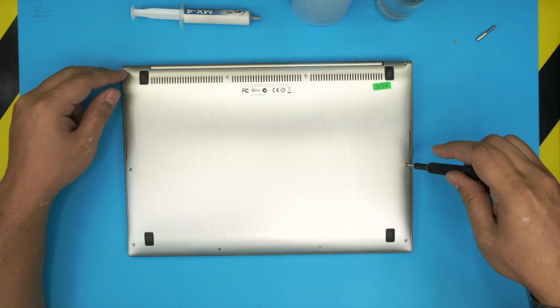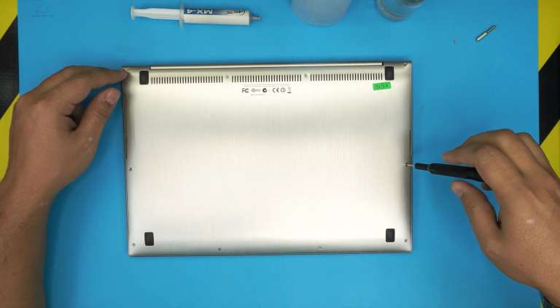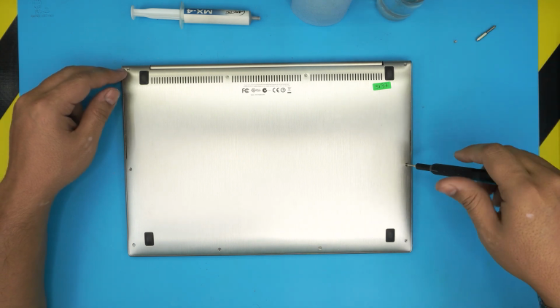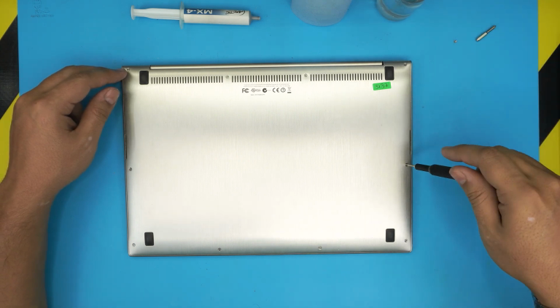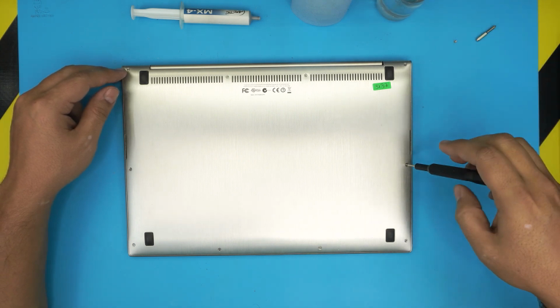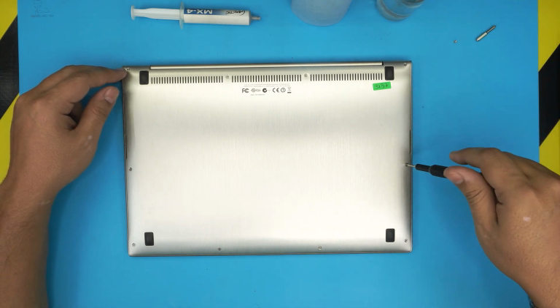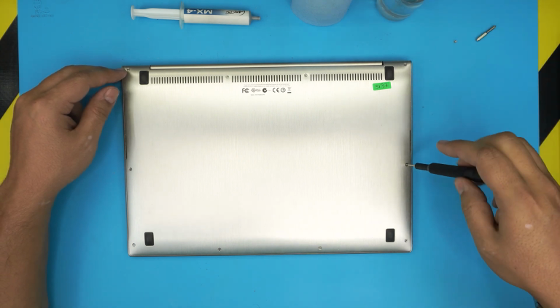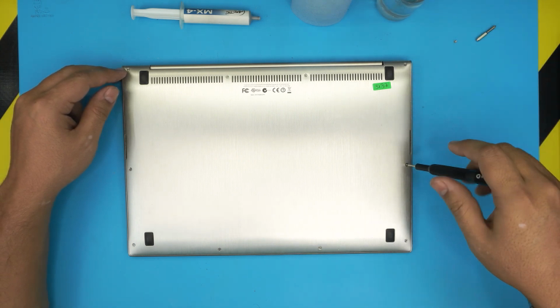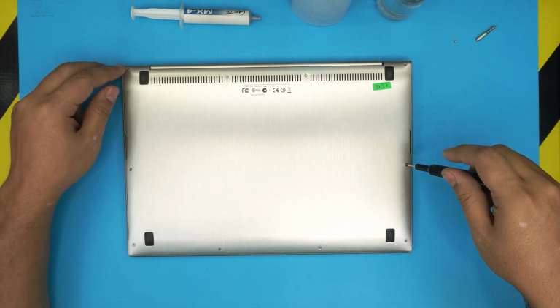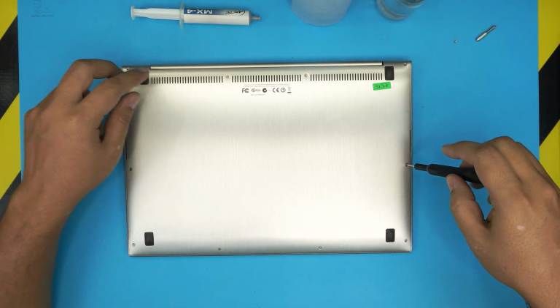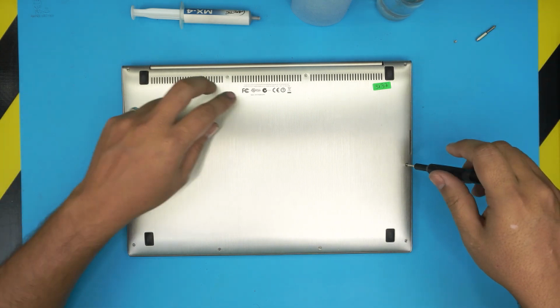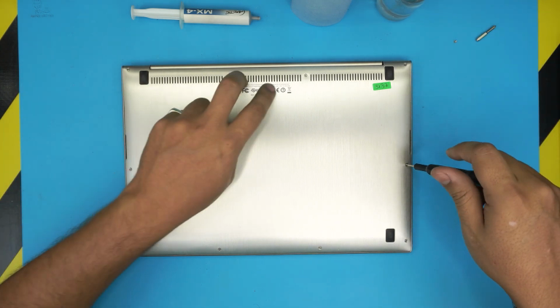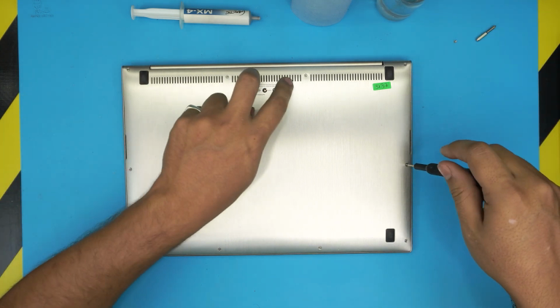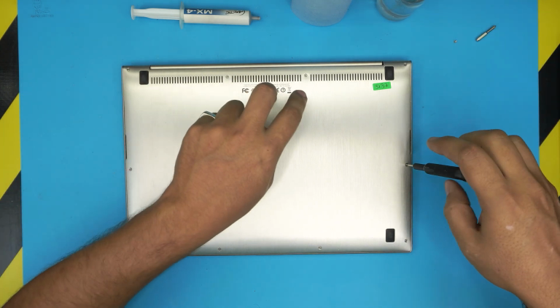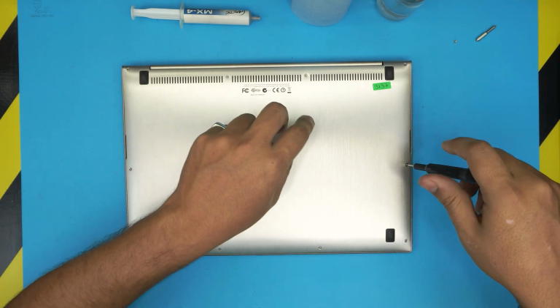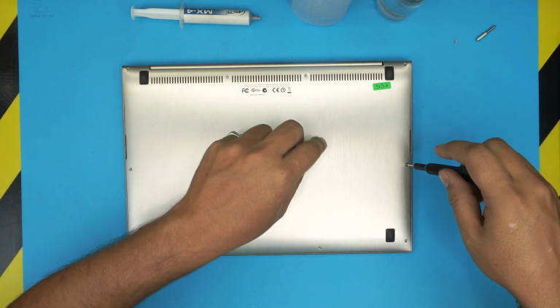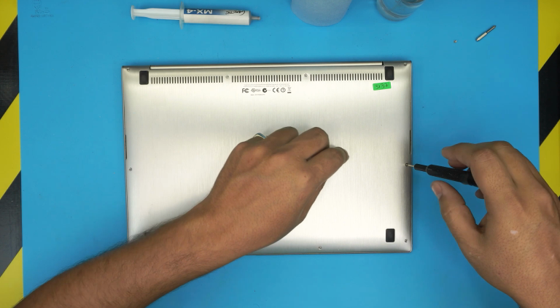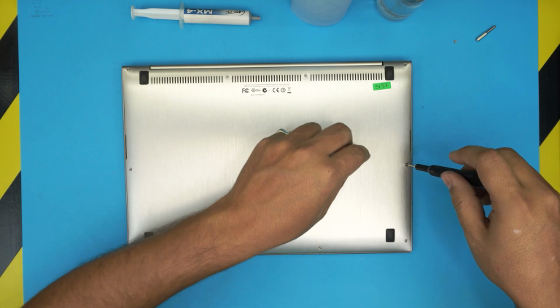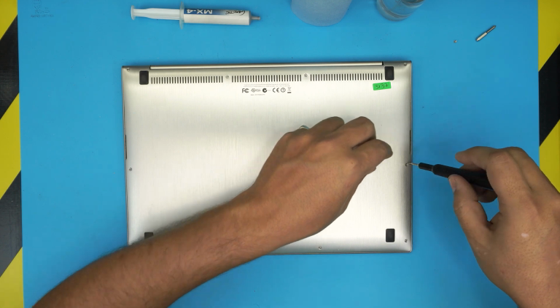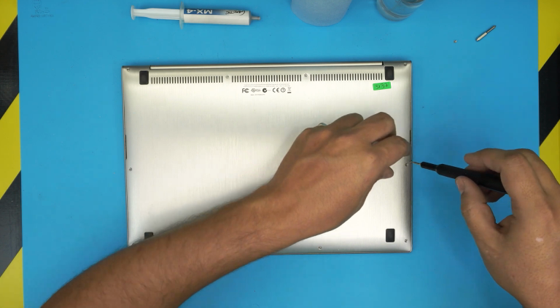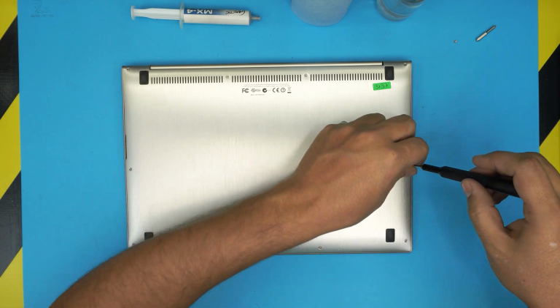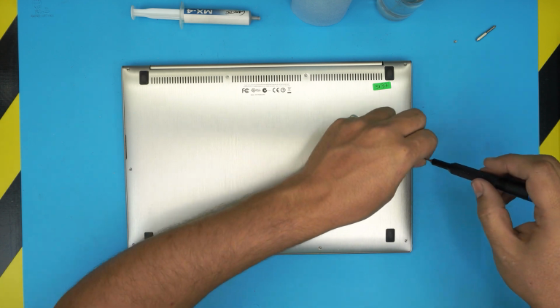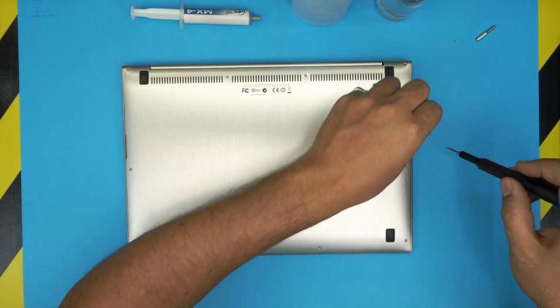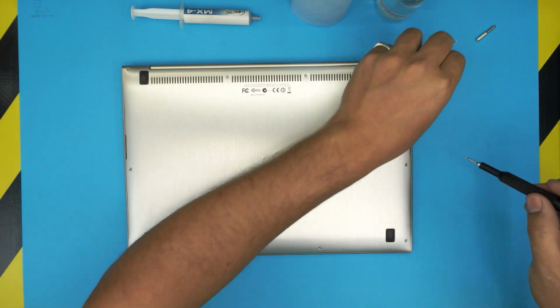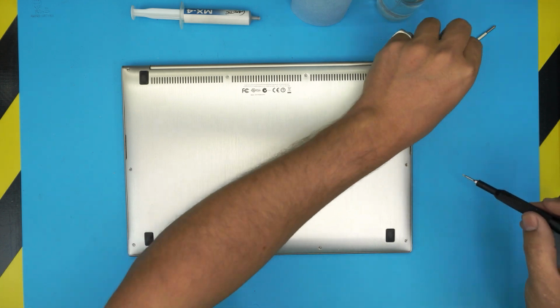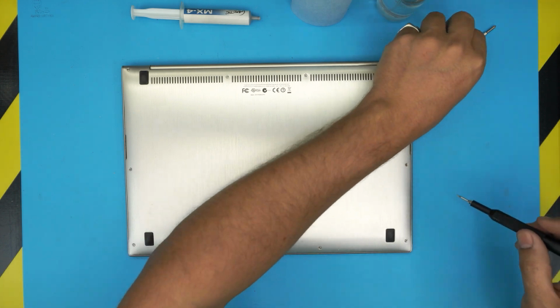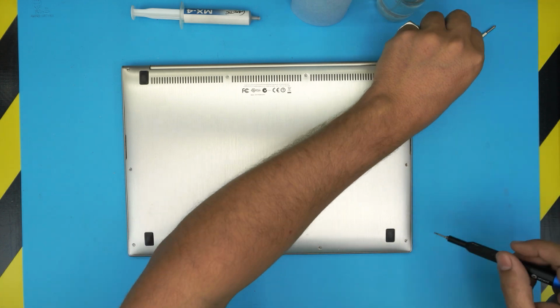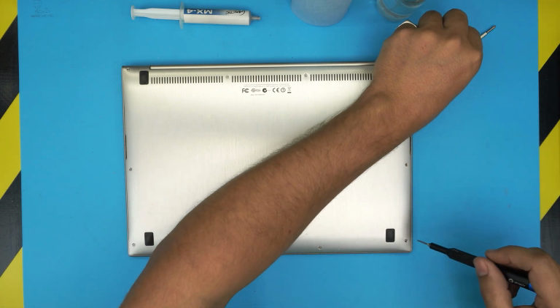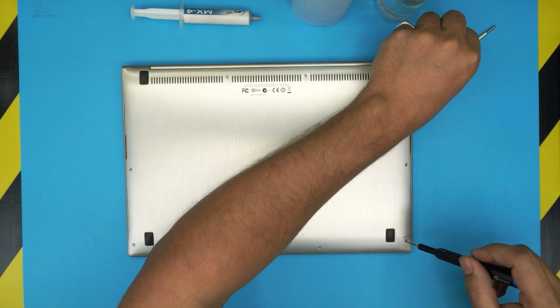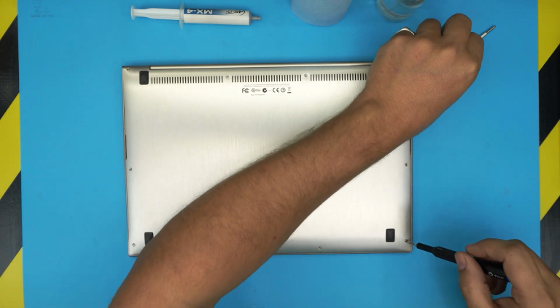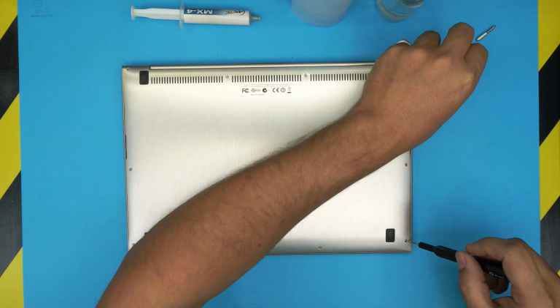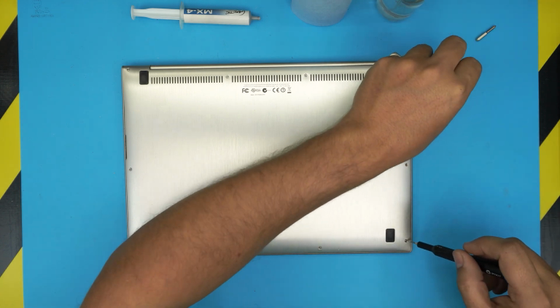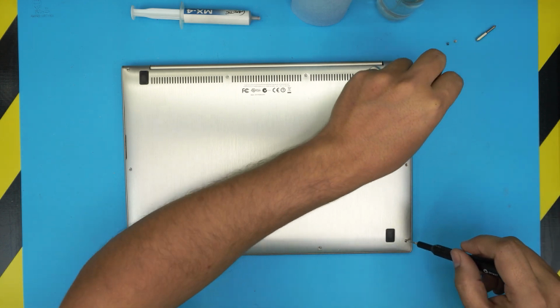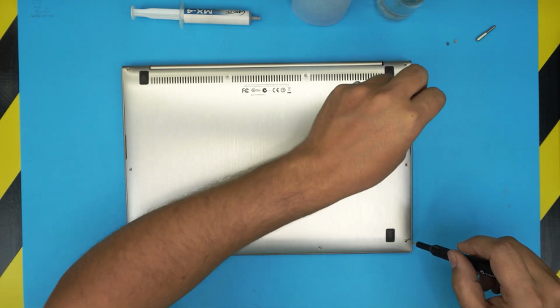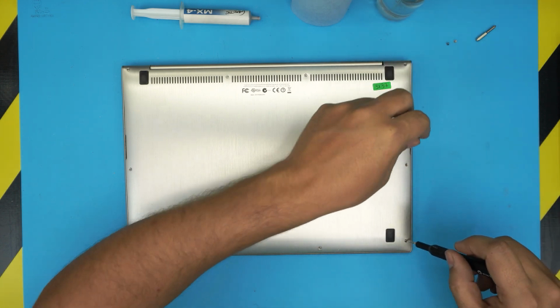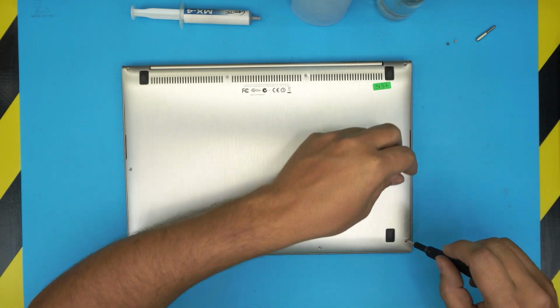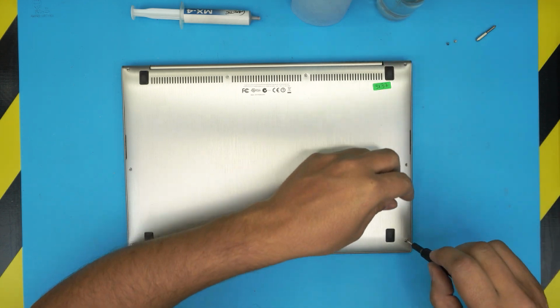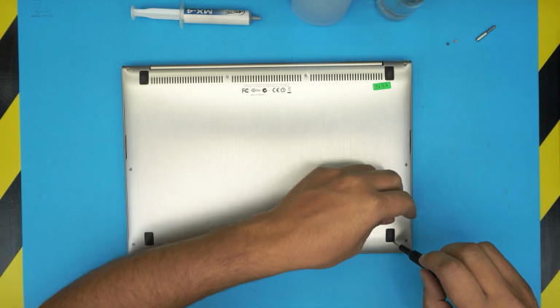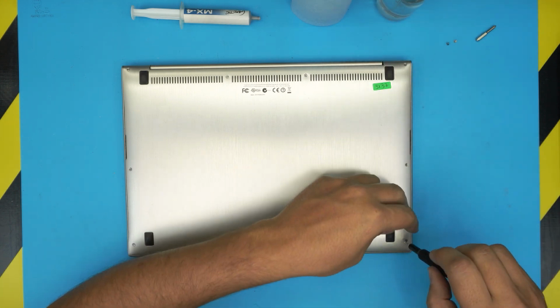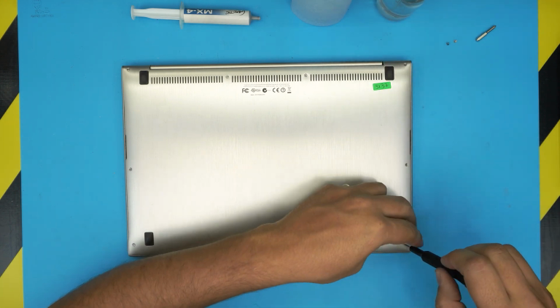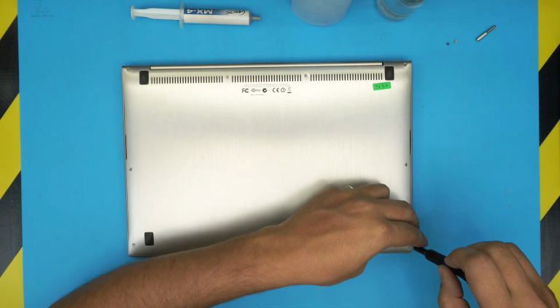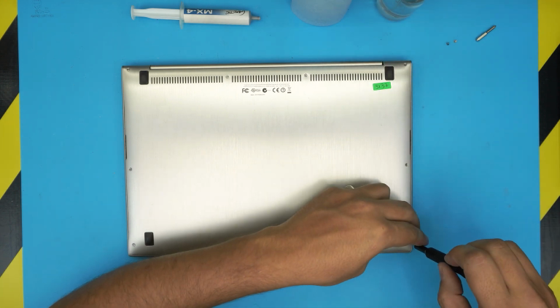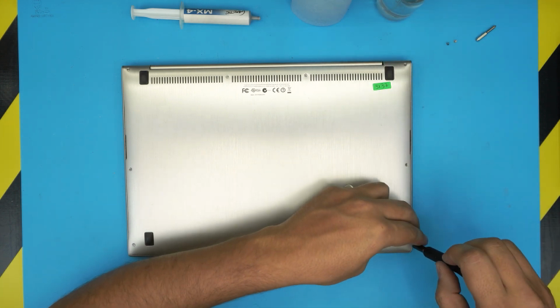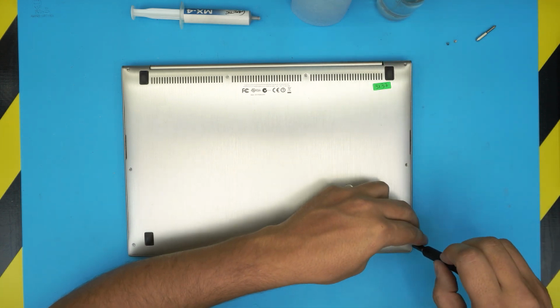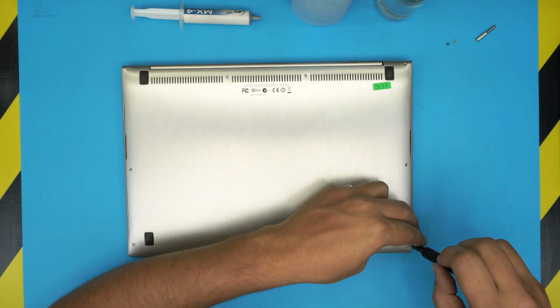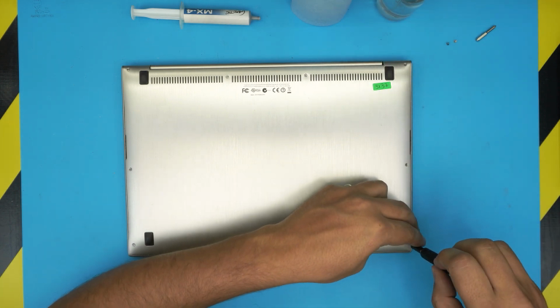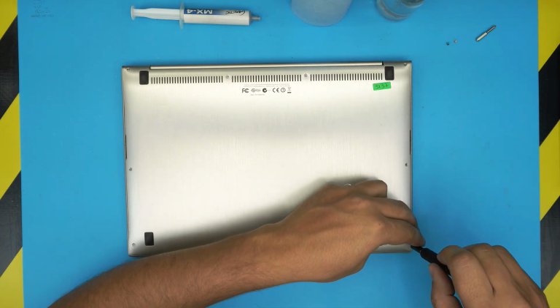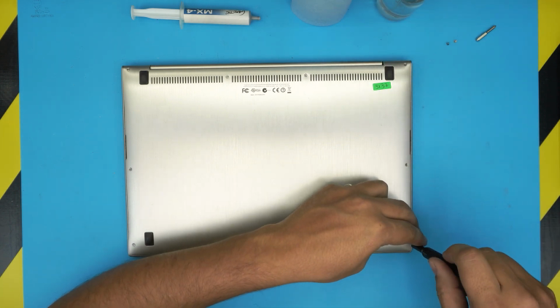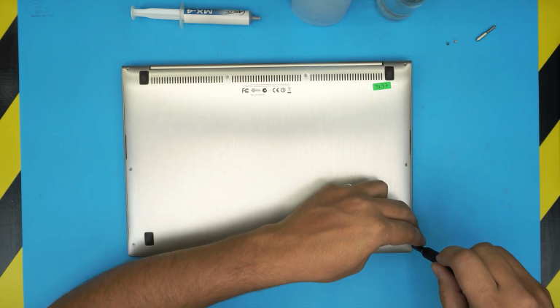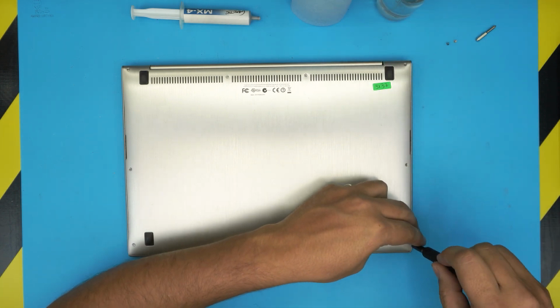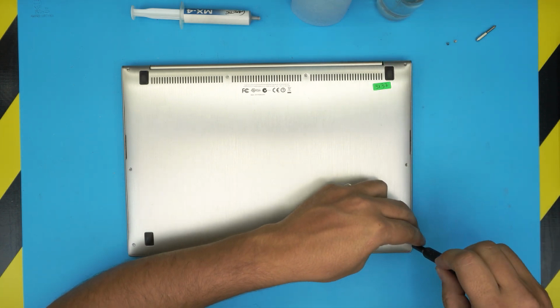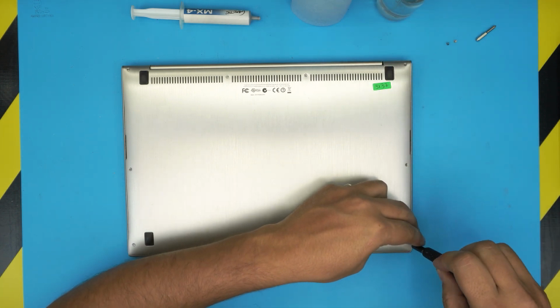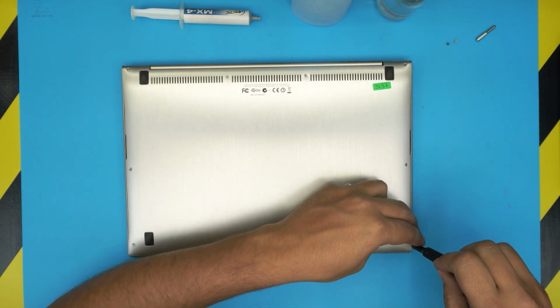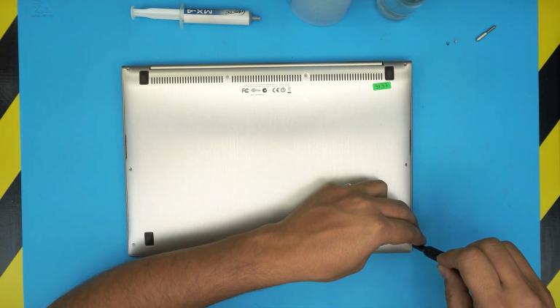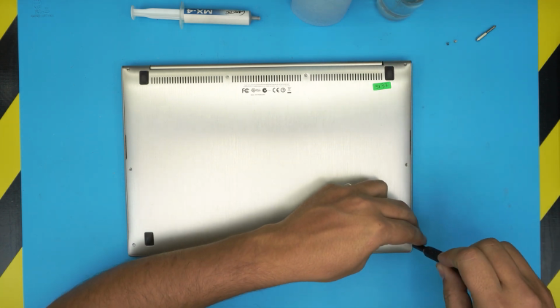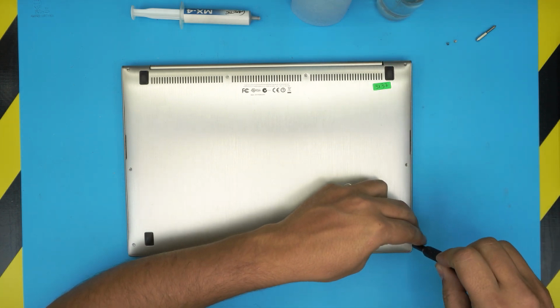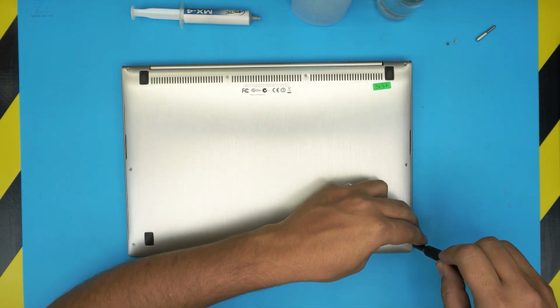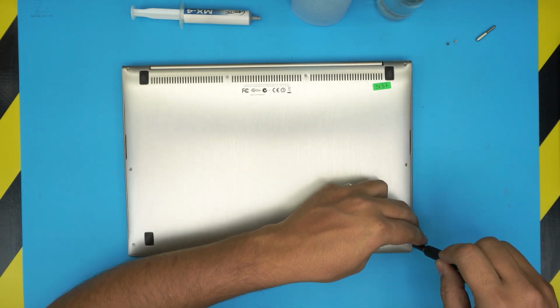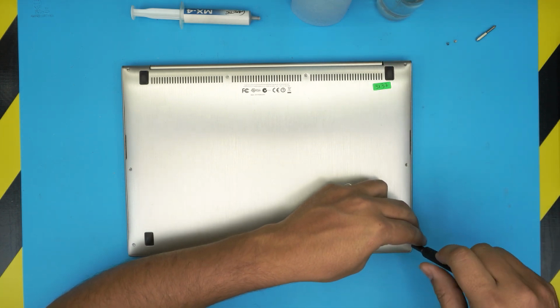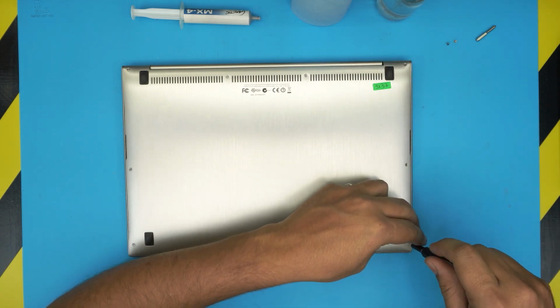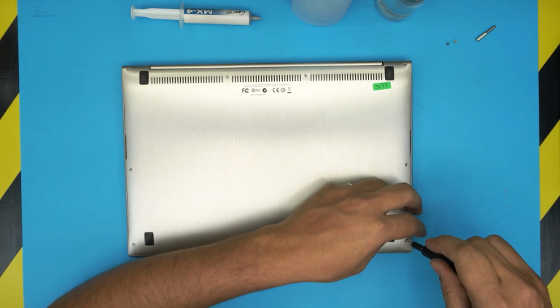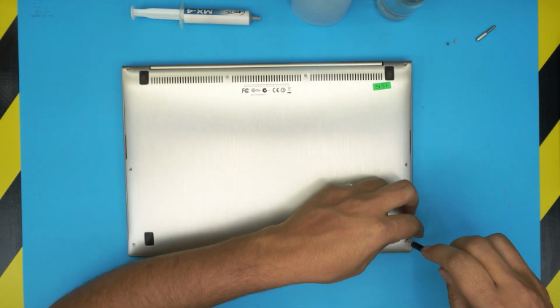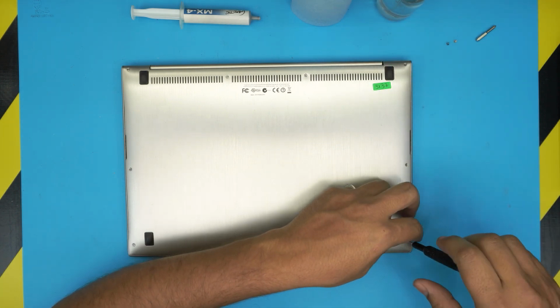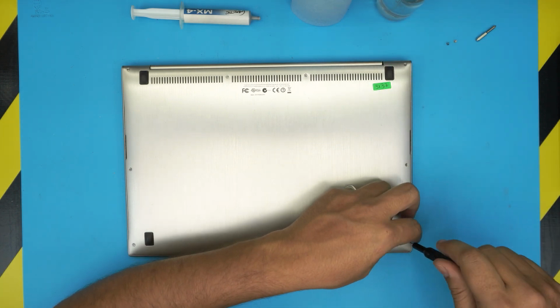Don't worry about mismatching the side screws — just keep track of the two long ones. Go ahead and remove all the side screws and the two long ones.